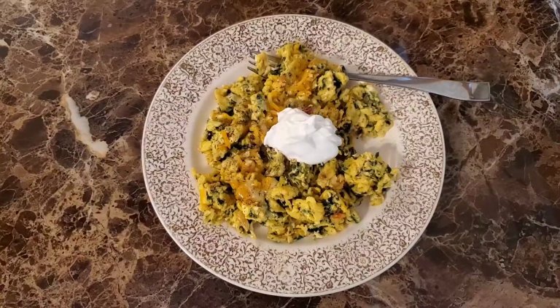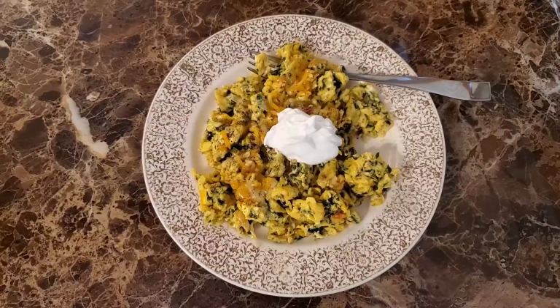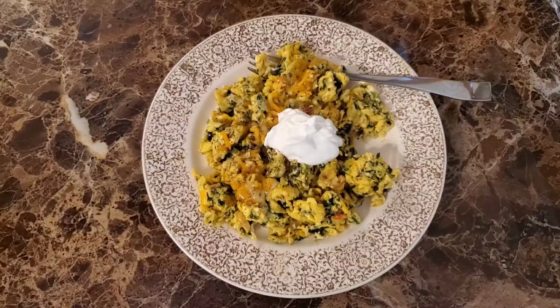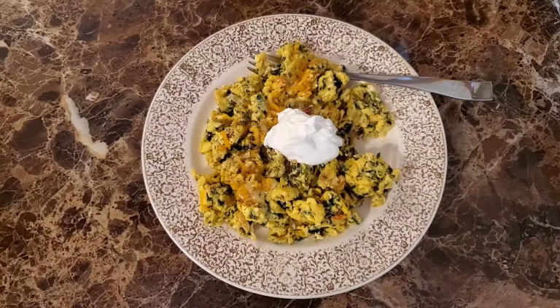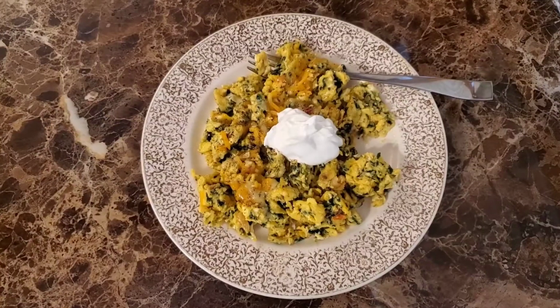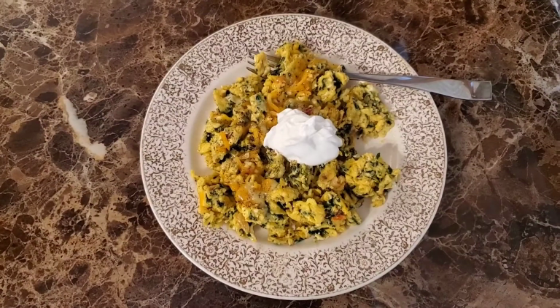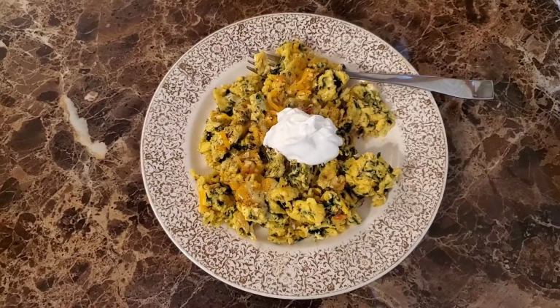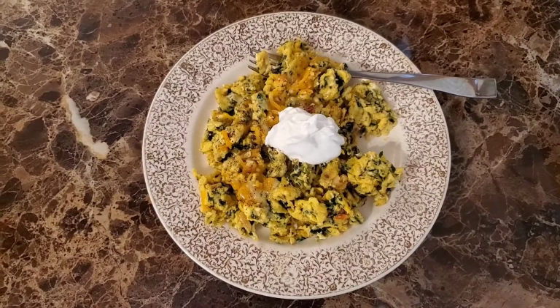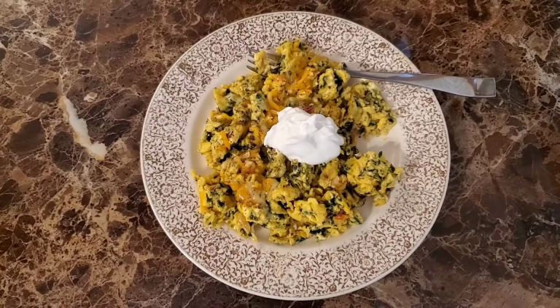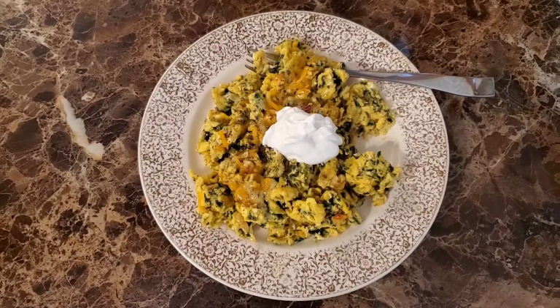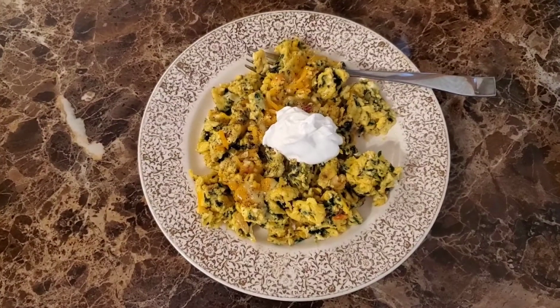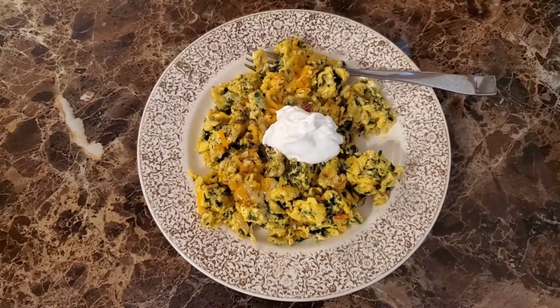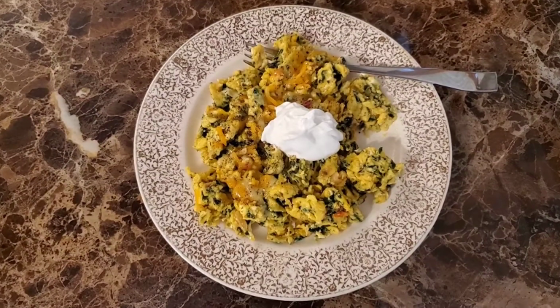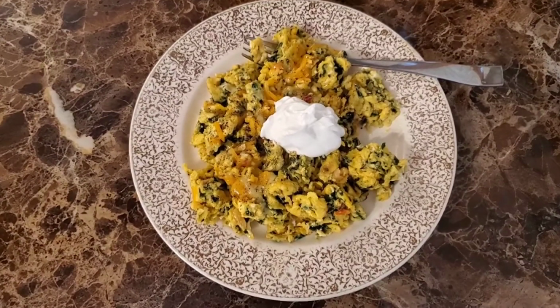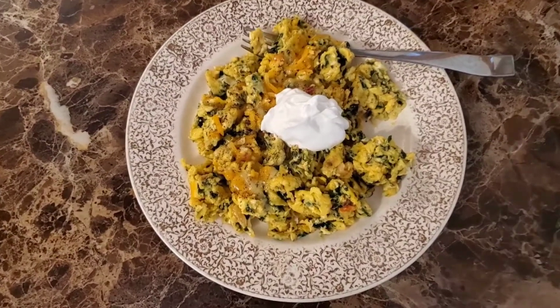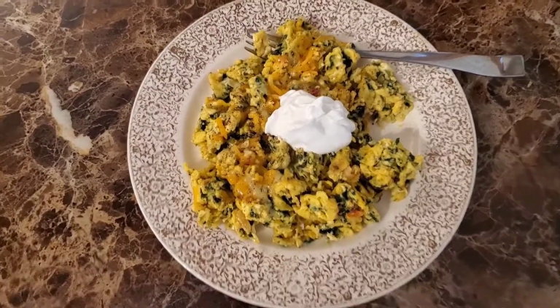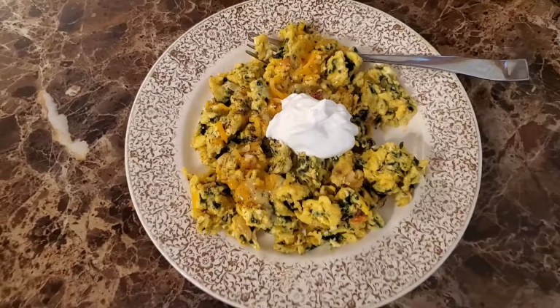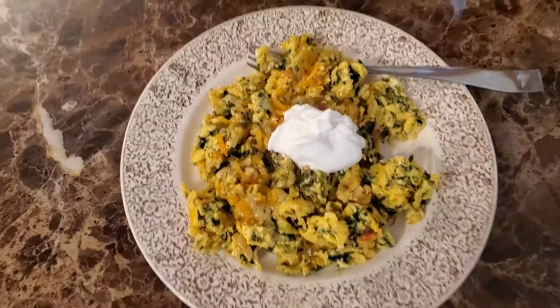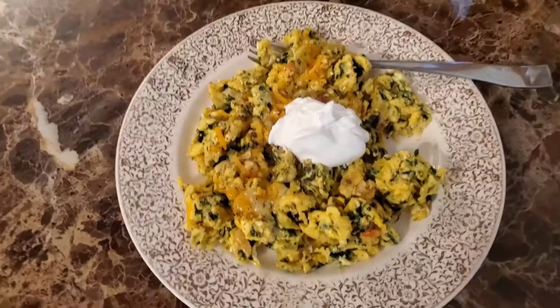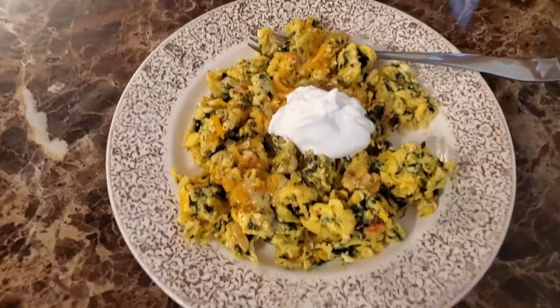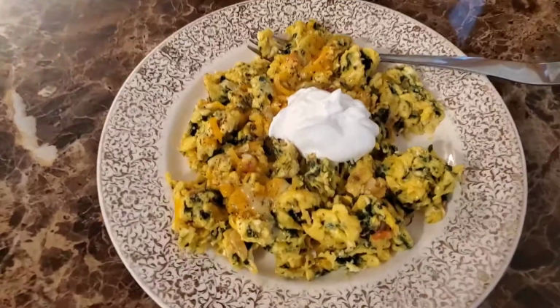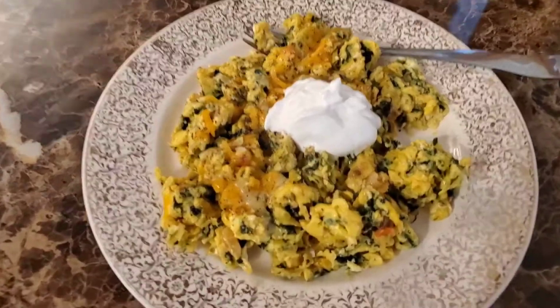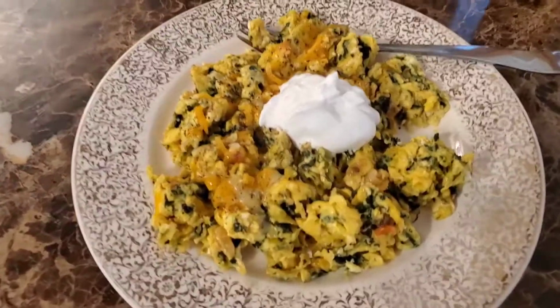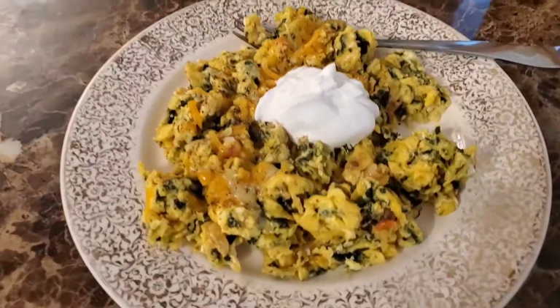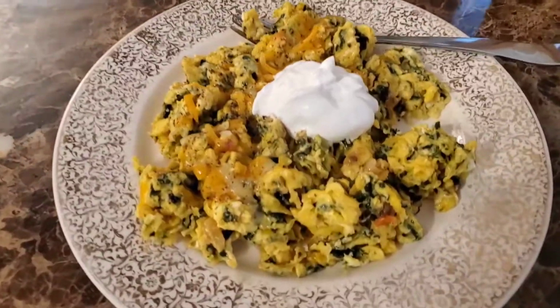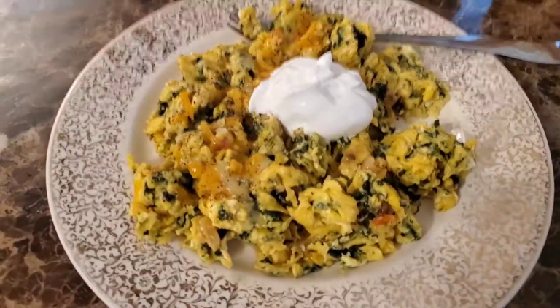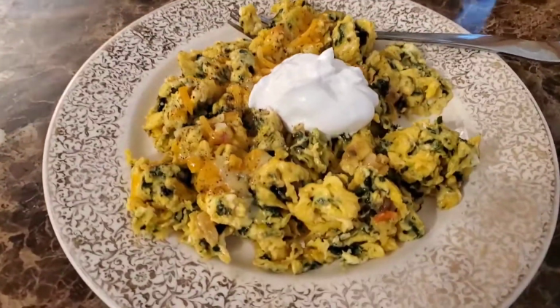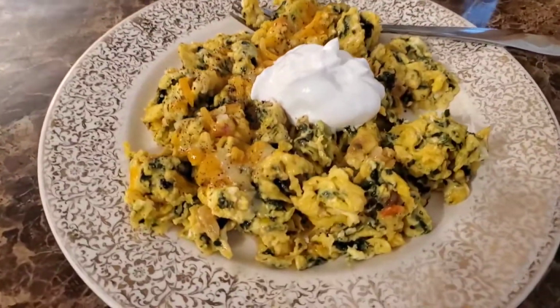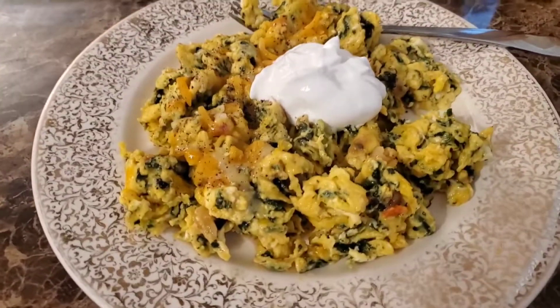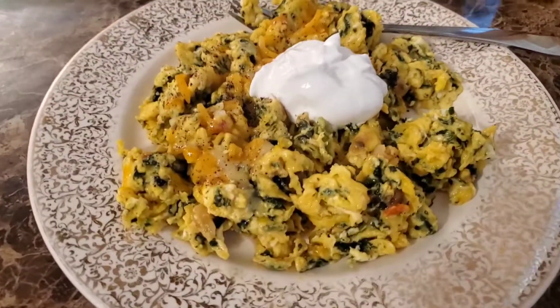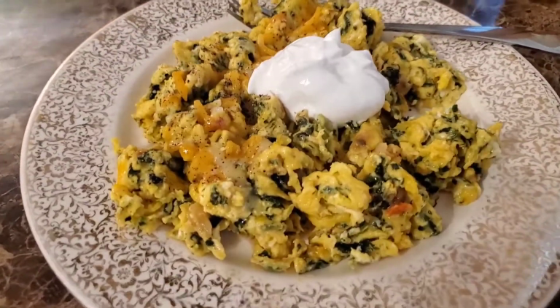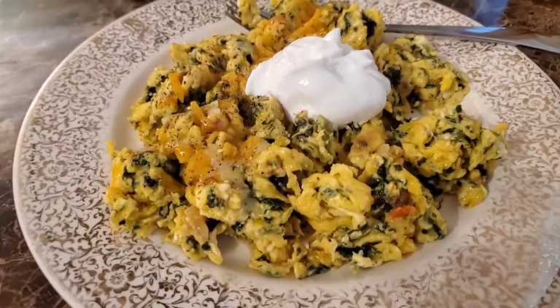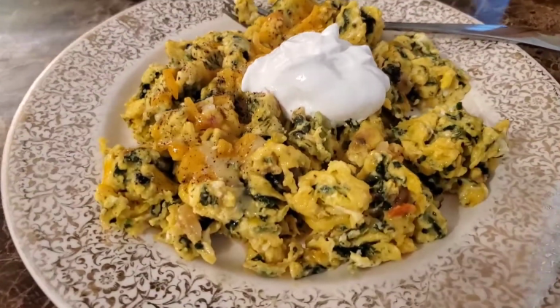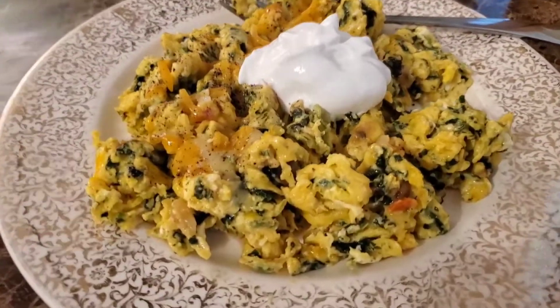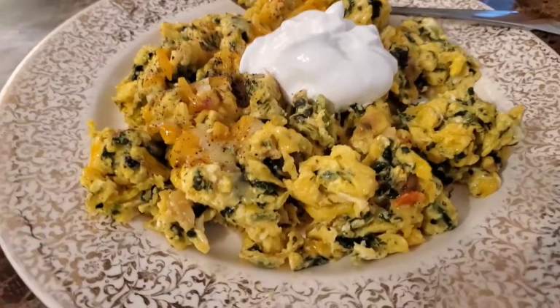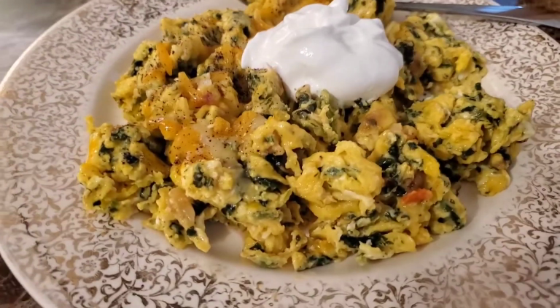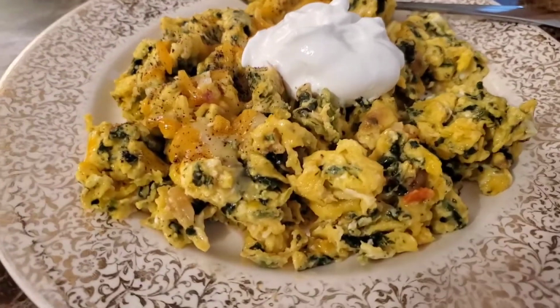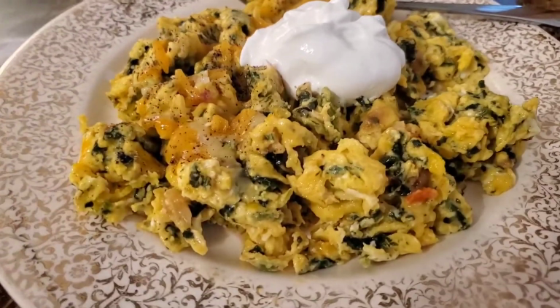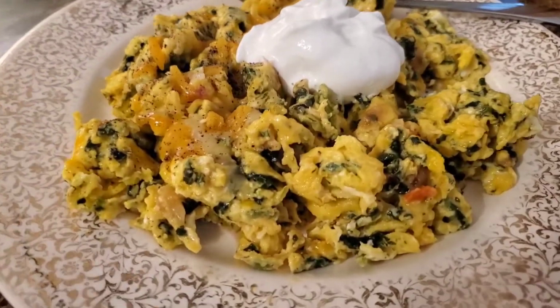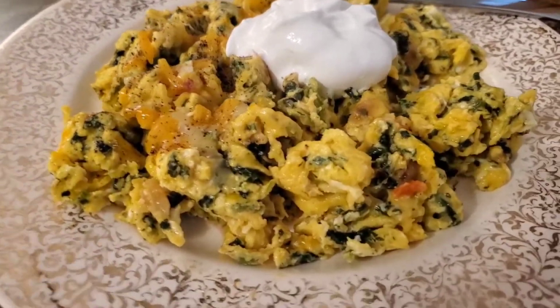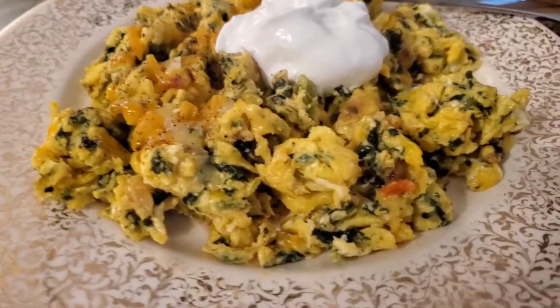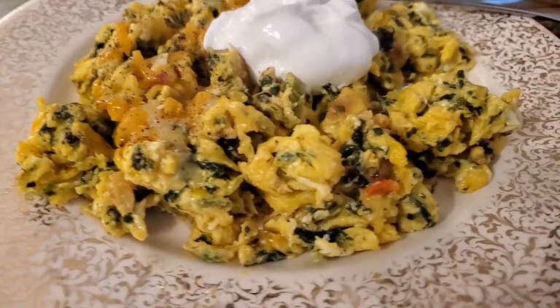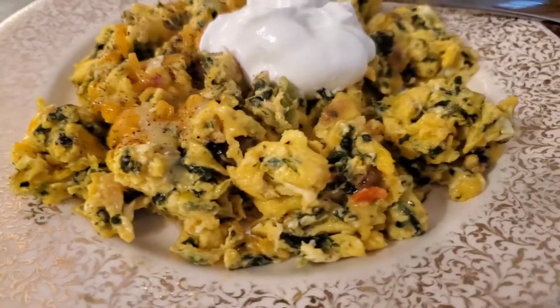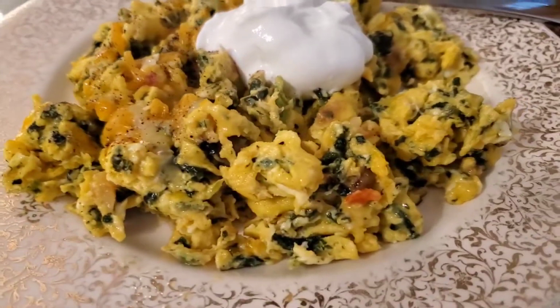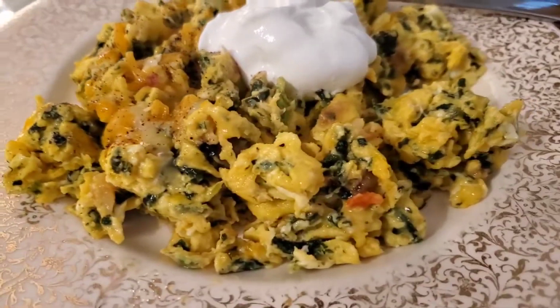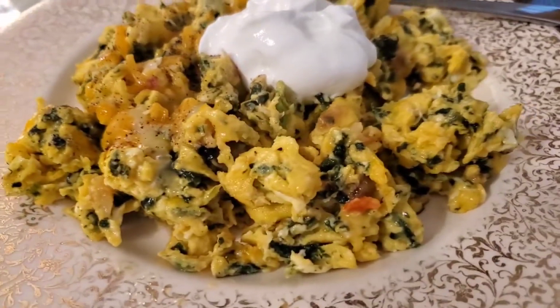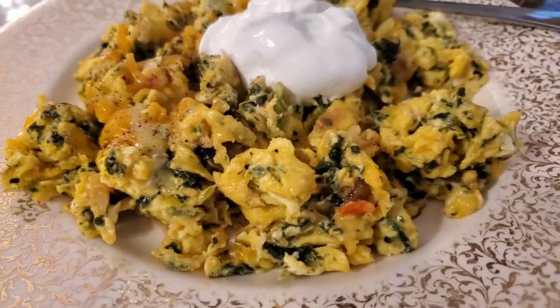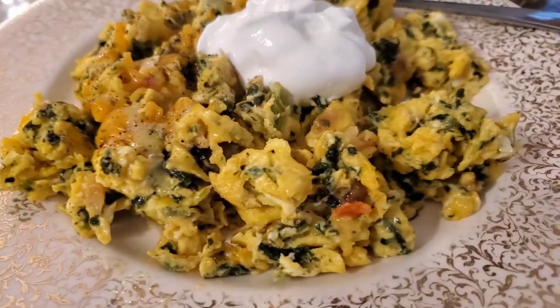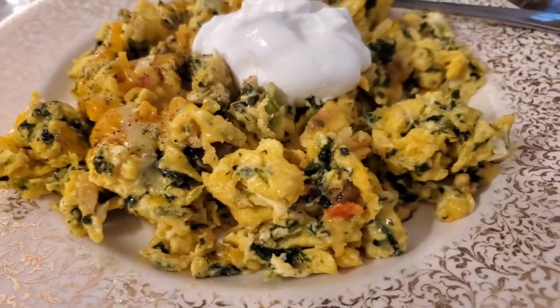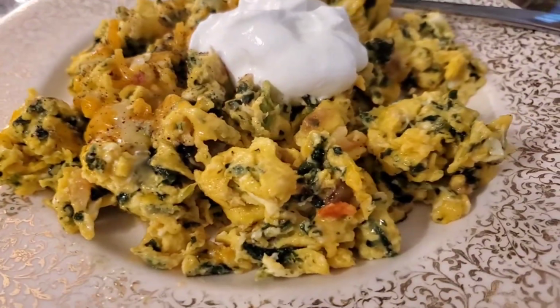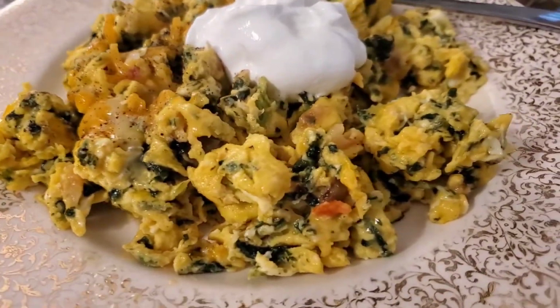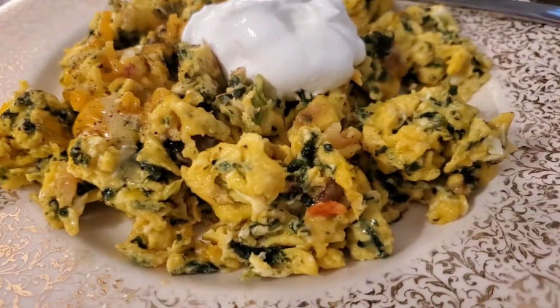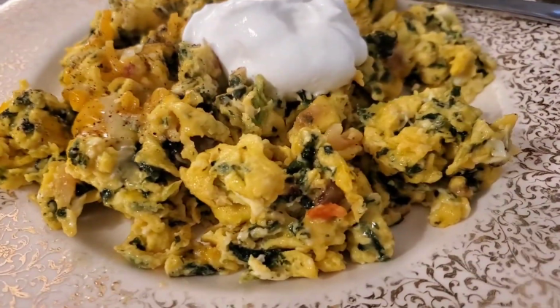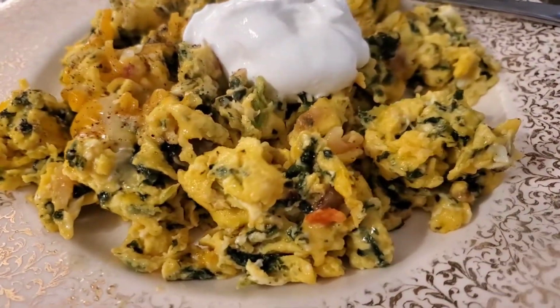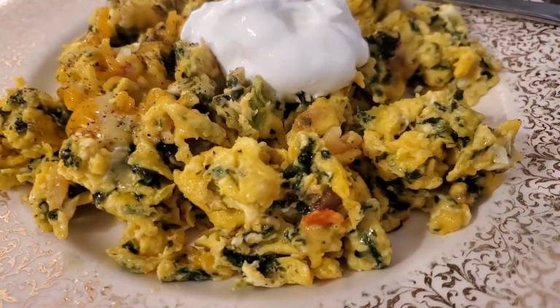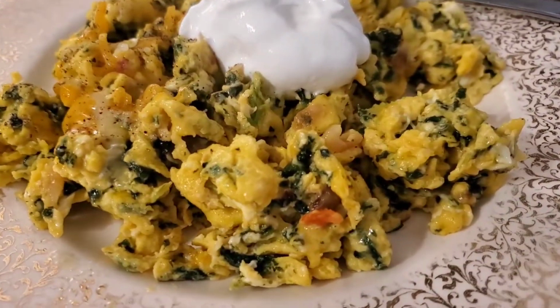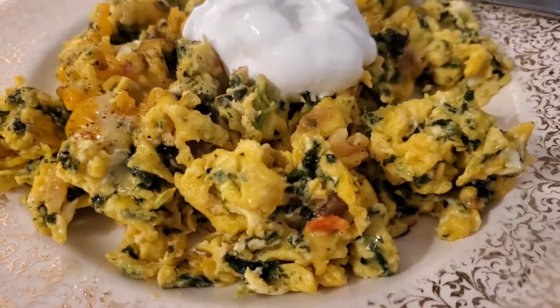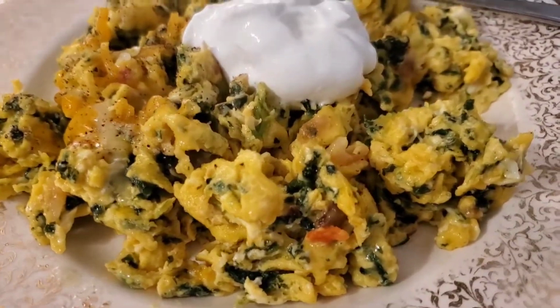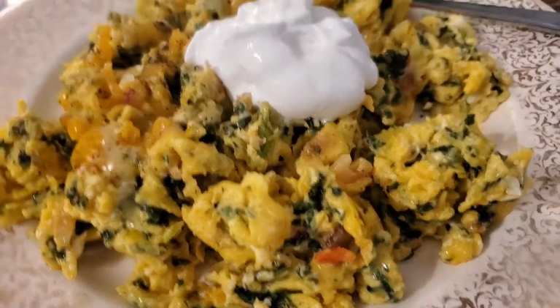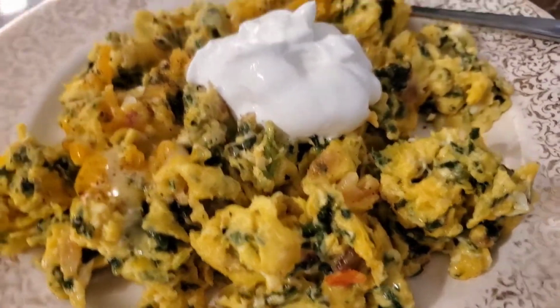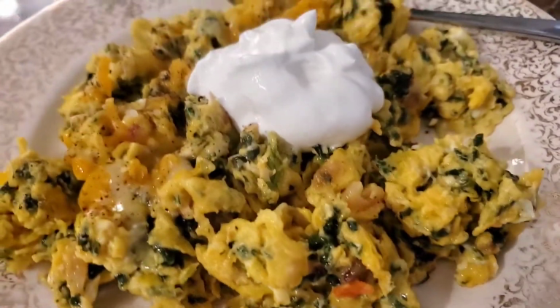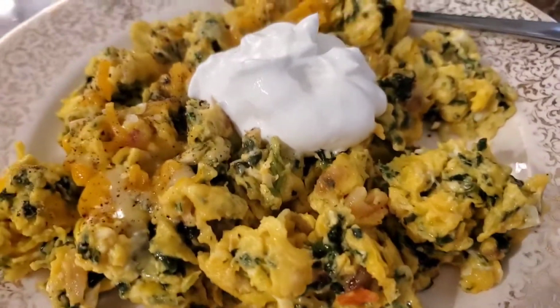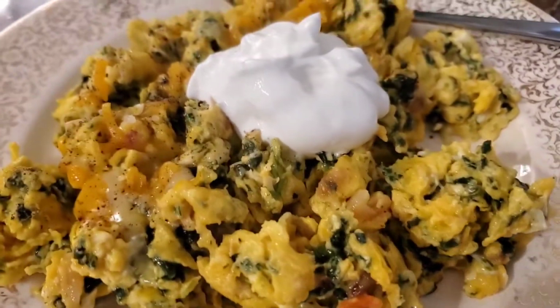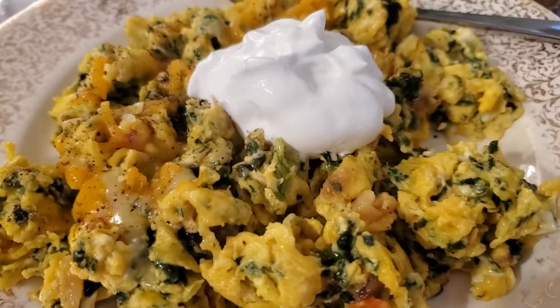I topped mine with sour cream, but you could also top it with salsa. You could also add chopped ham, chopped bacon, or sausage.